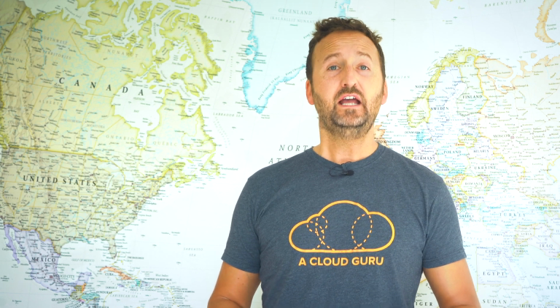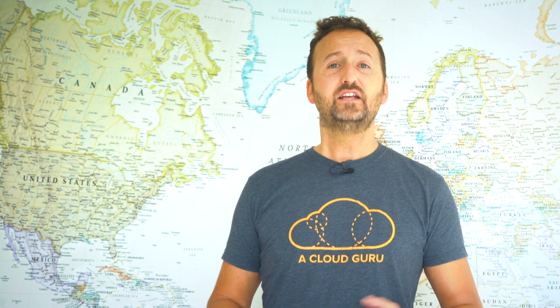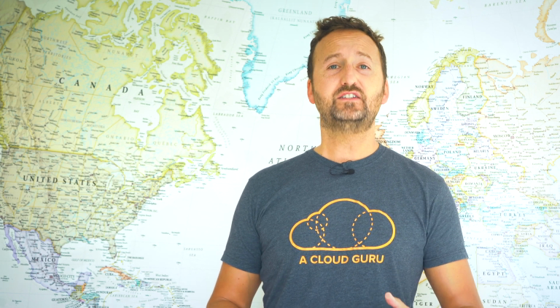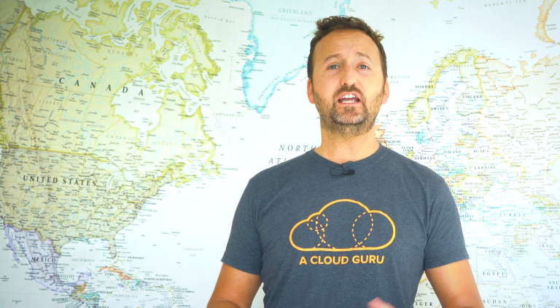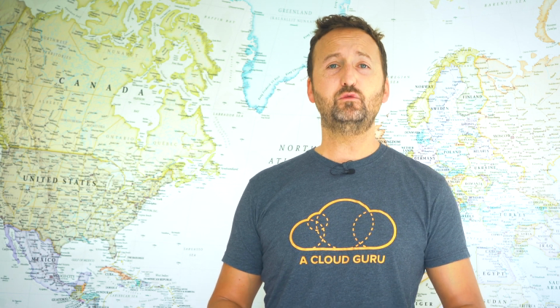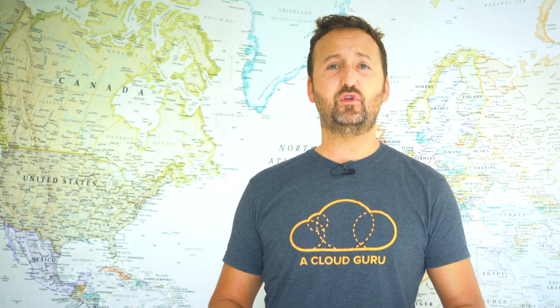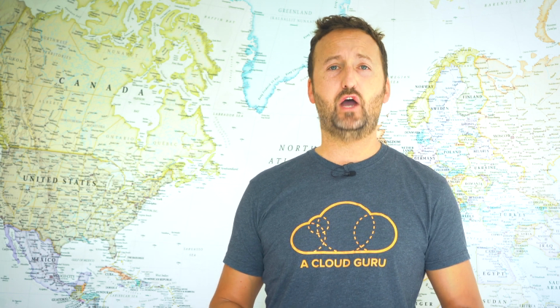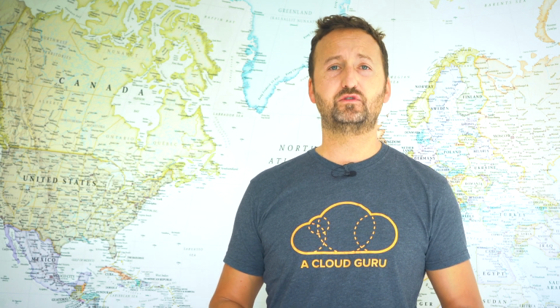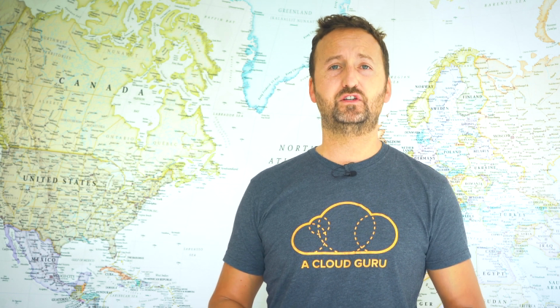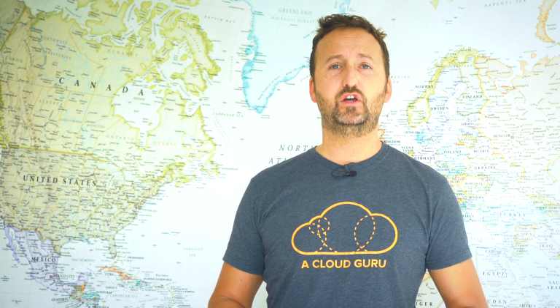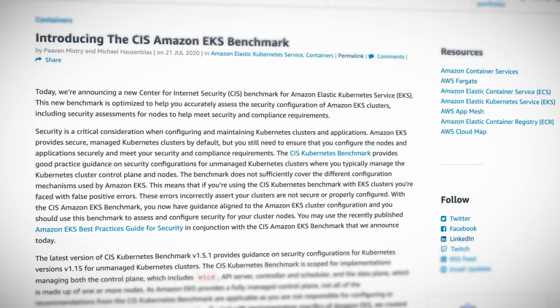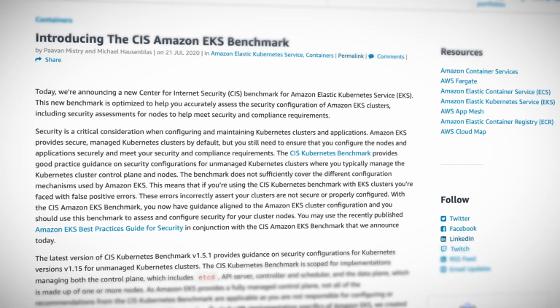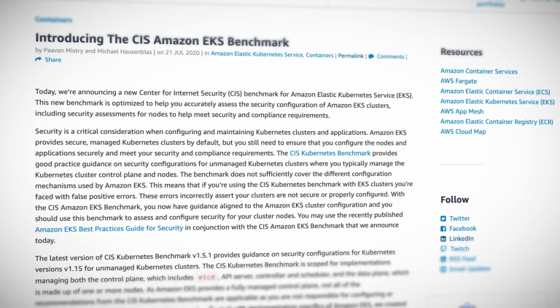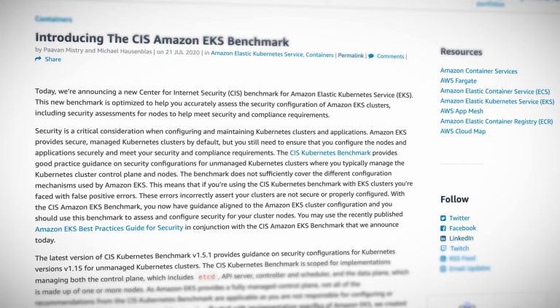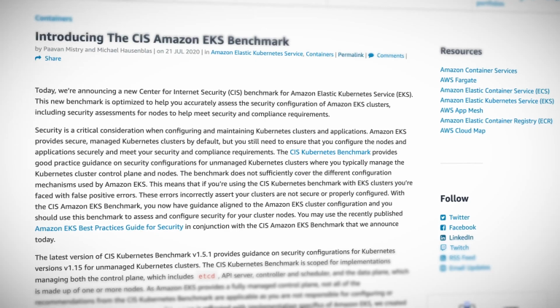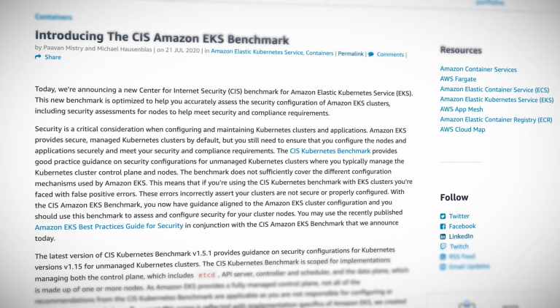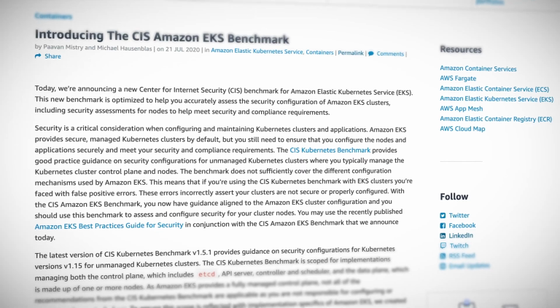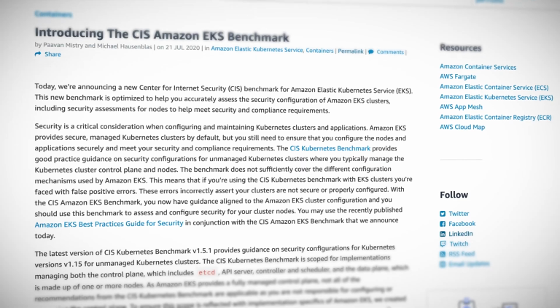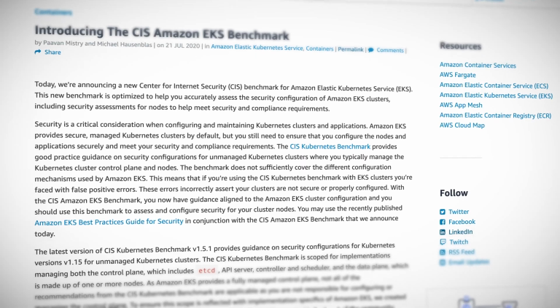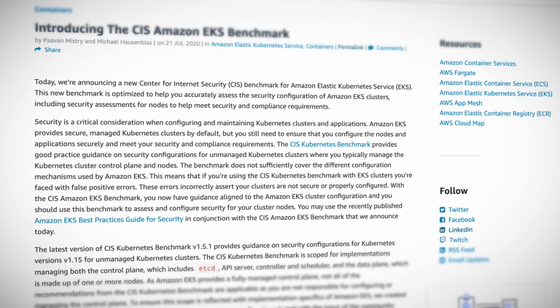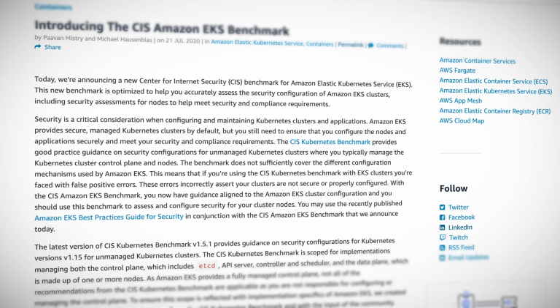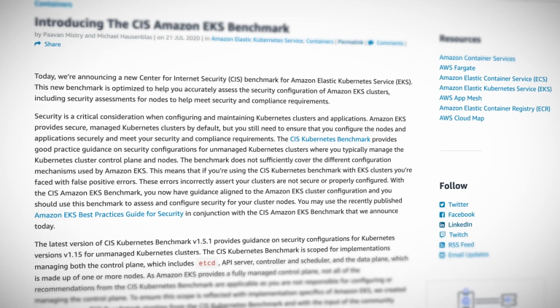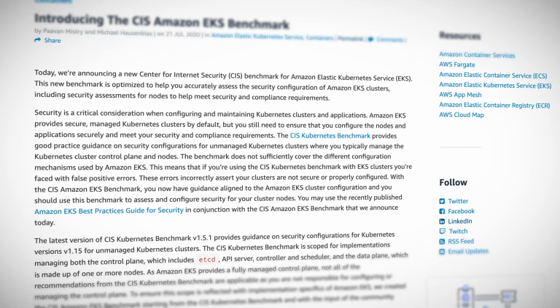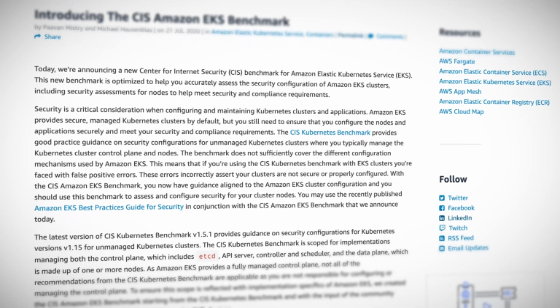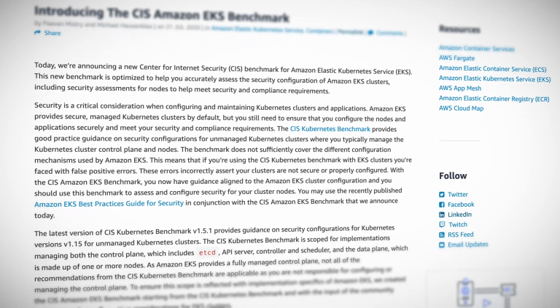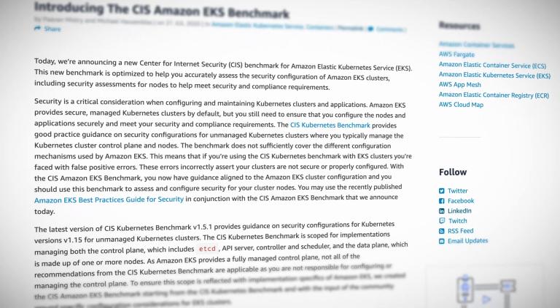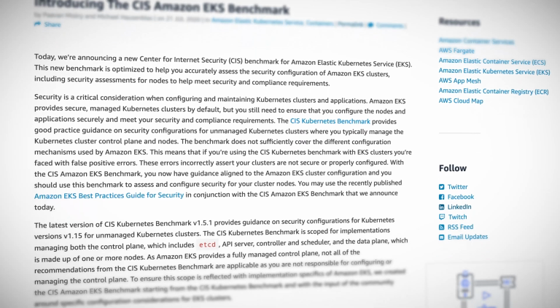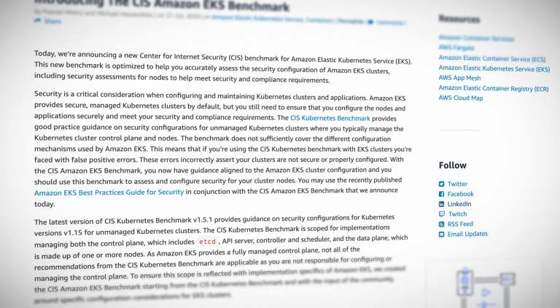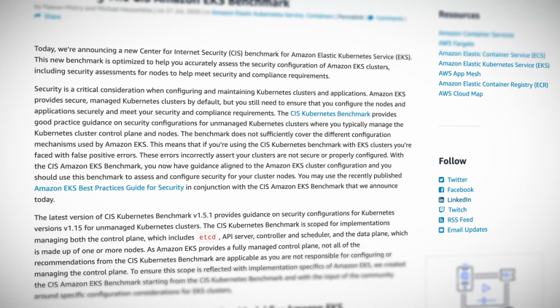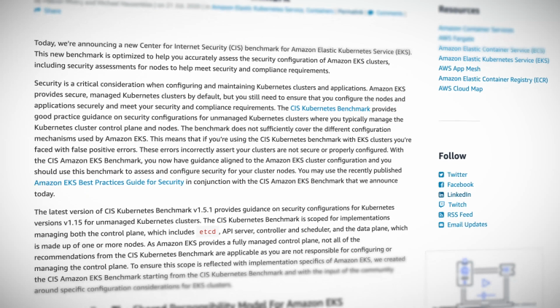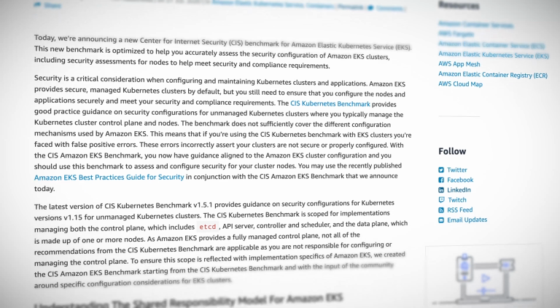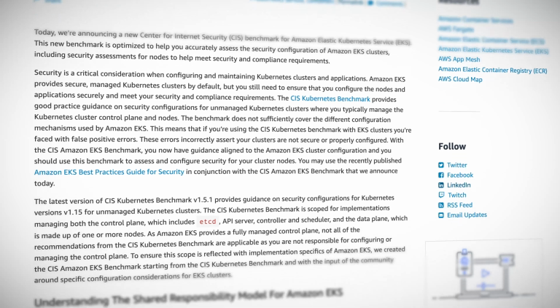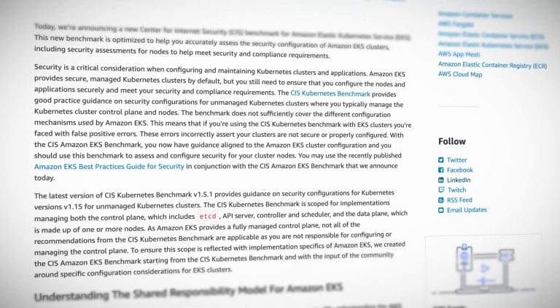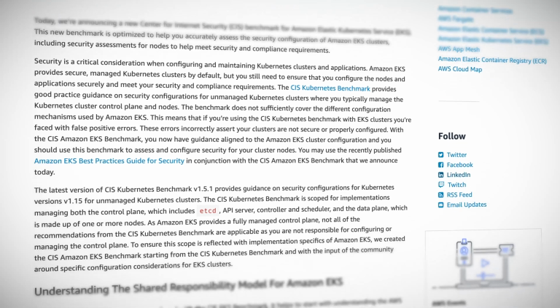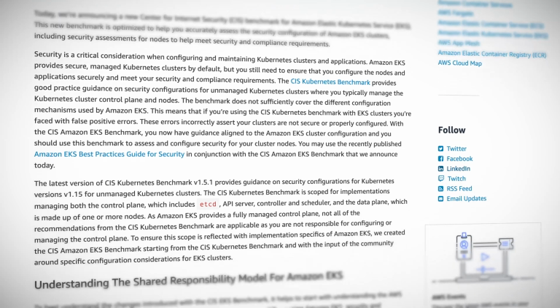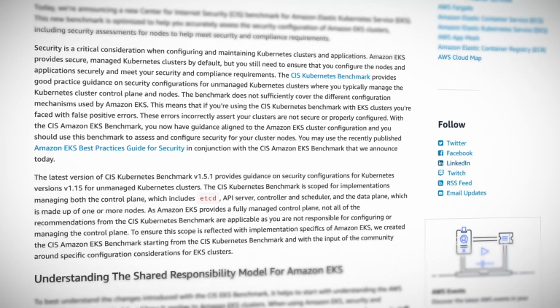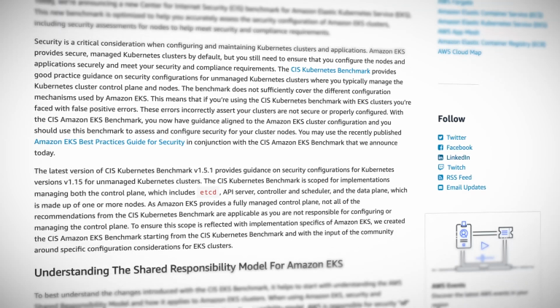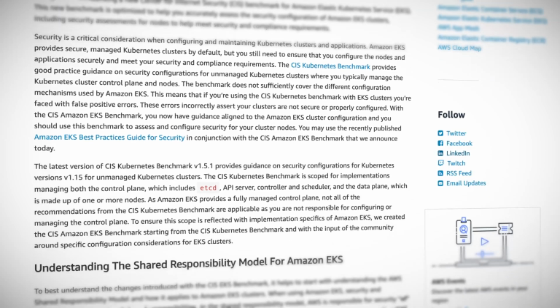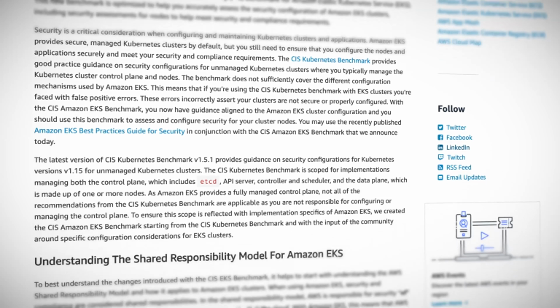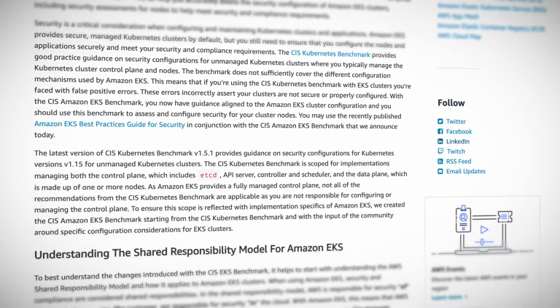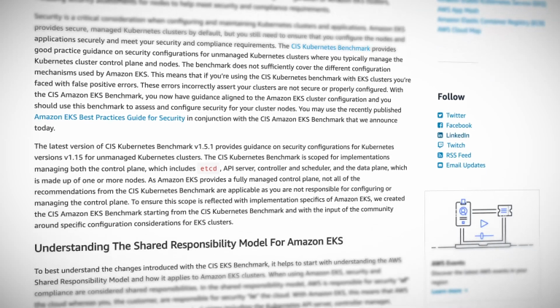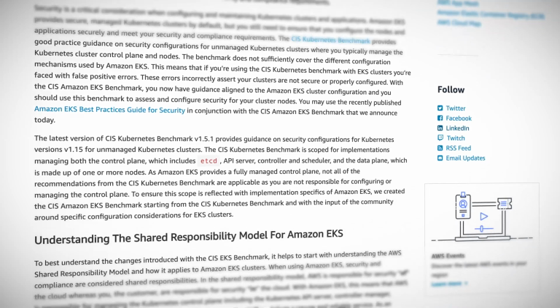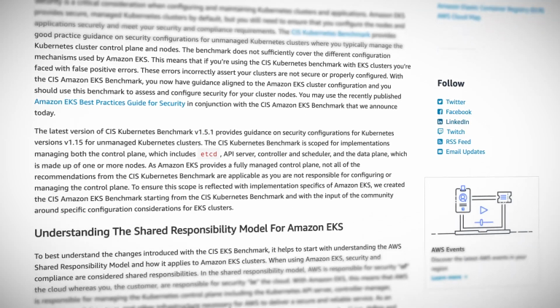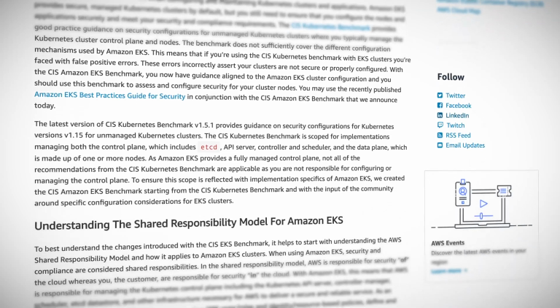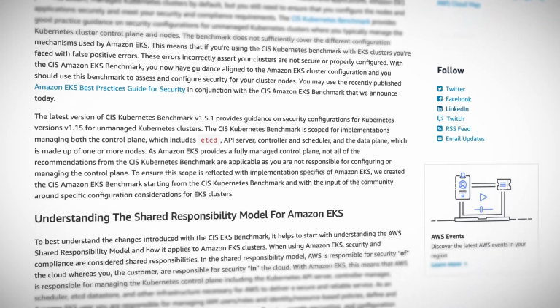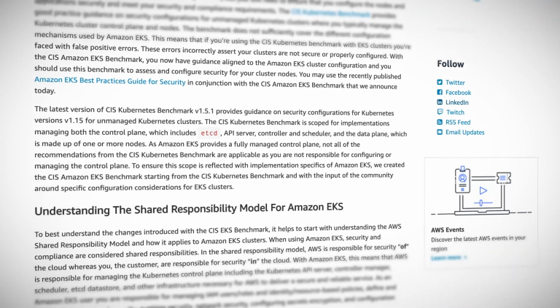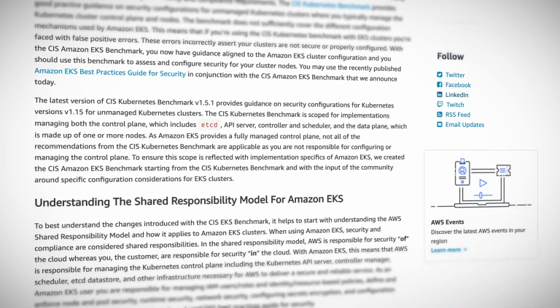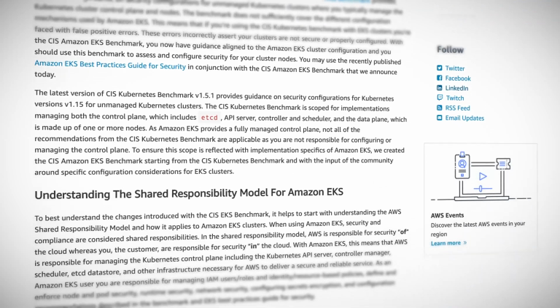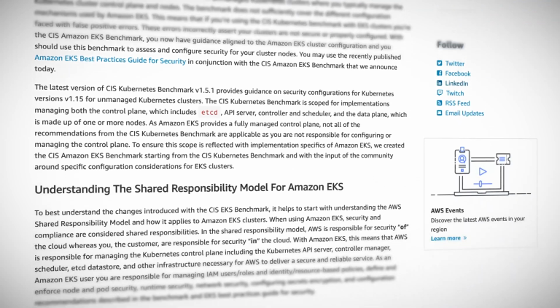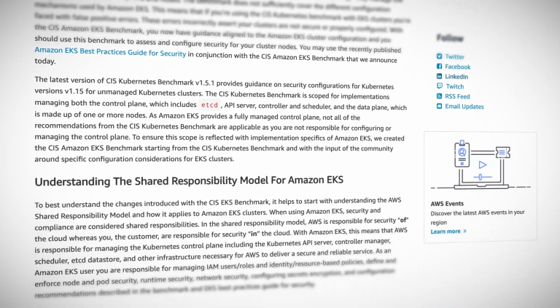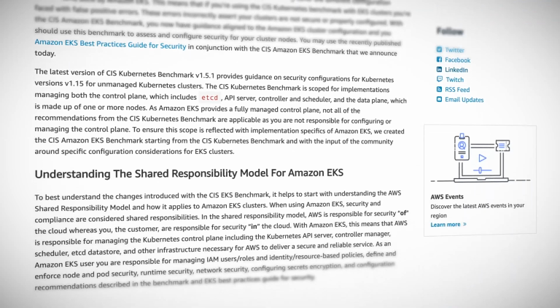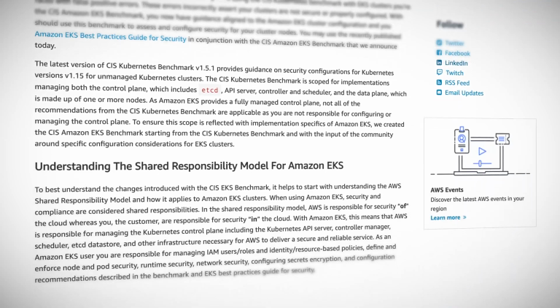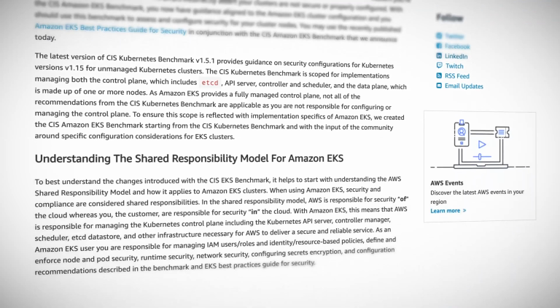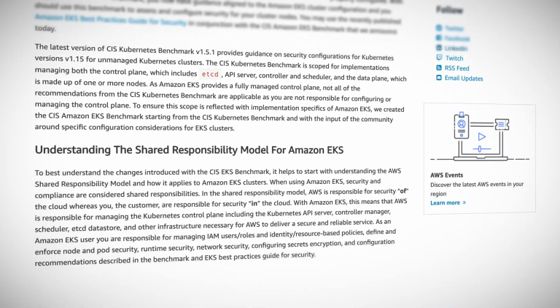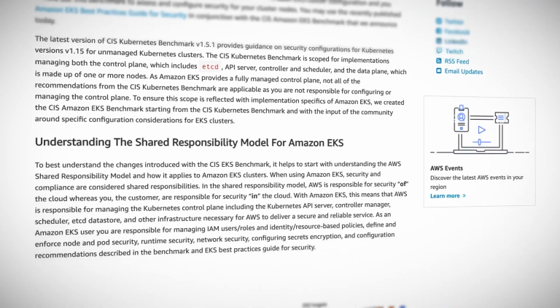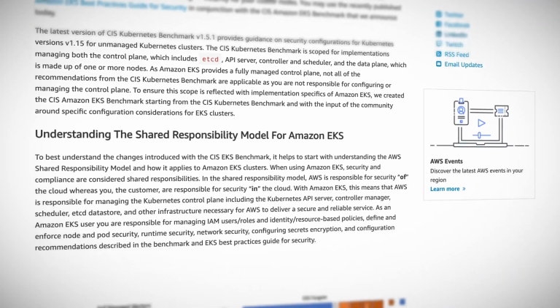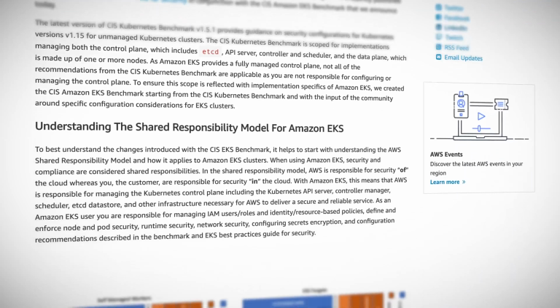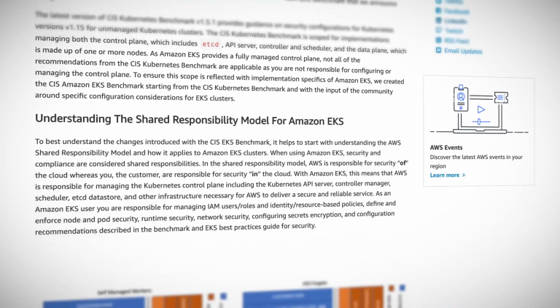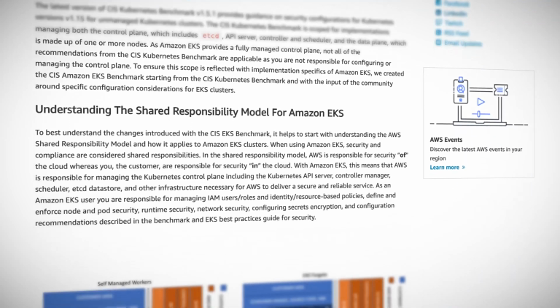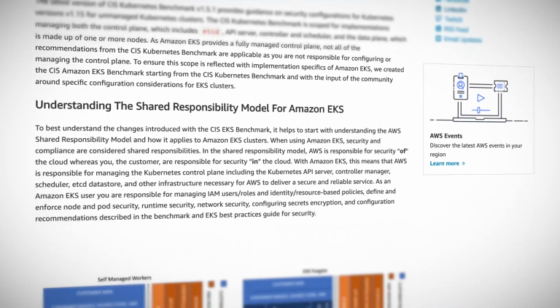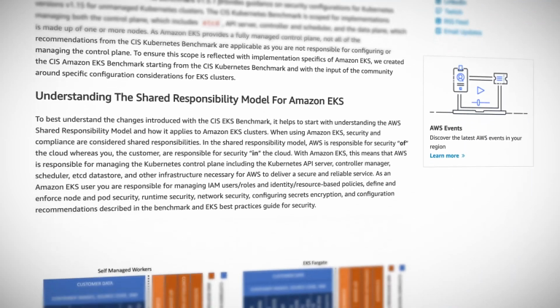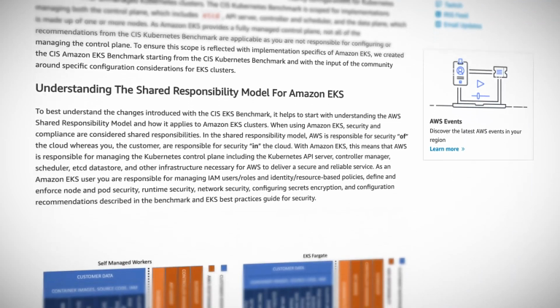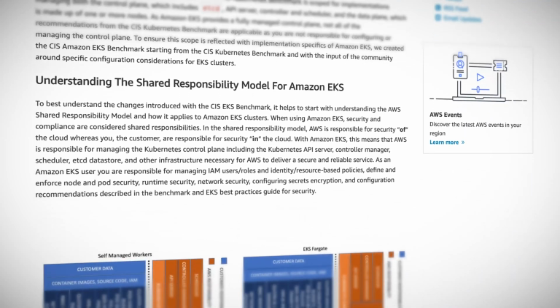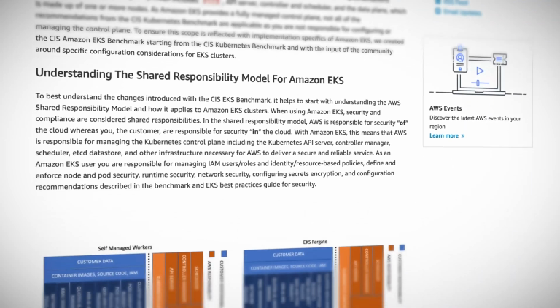Sticking with hosted Kubernetes, AWS have released a new CIS benchmark for their hosted EKS service.